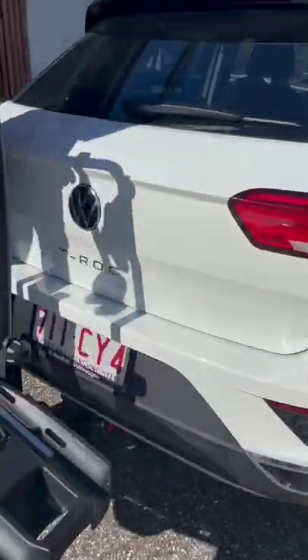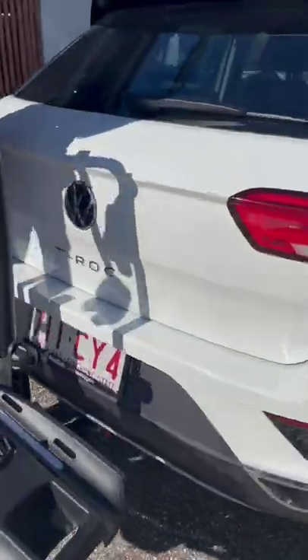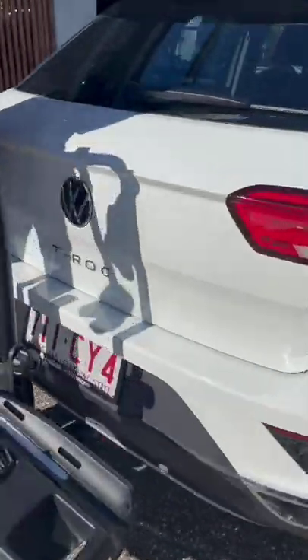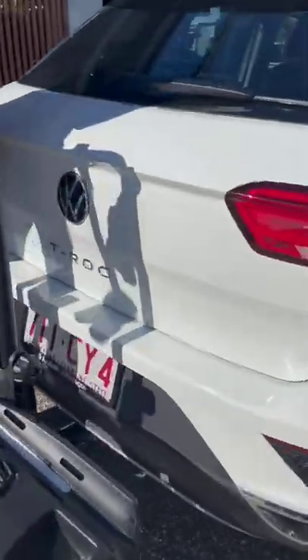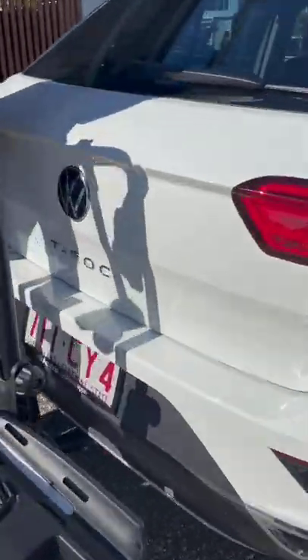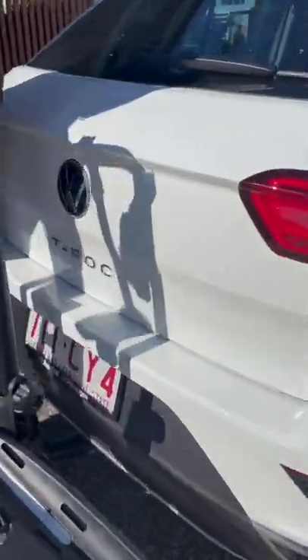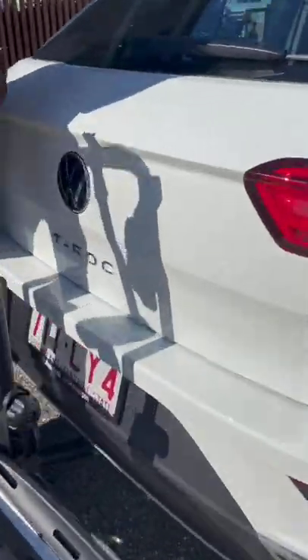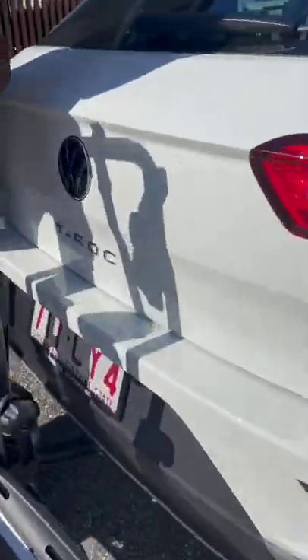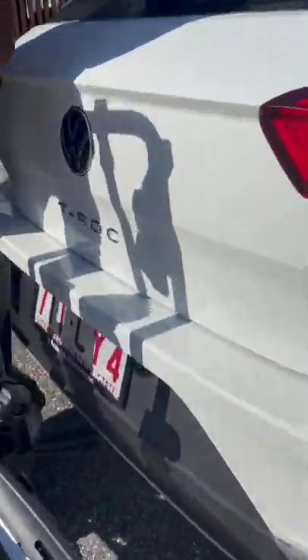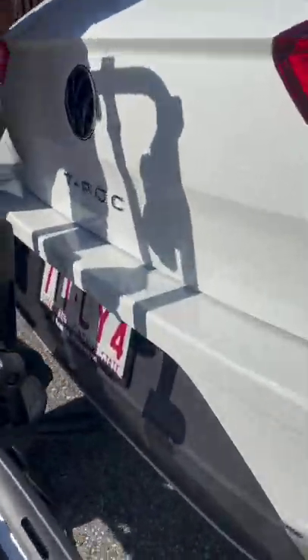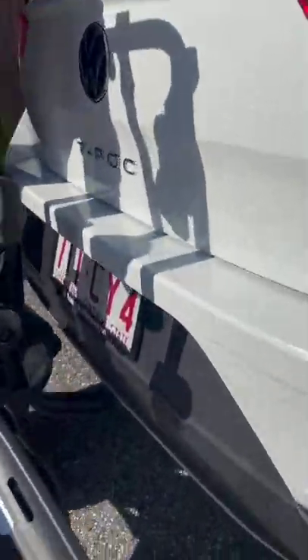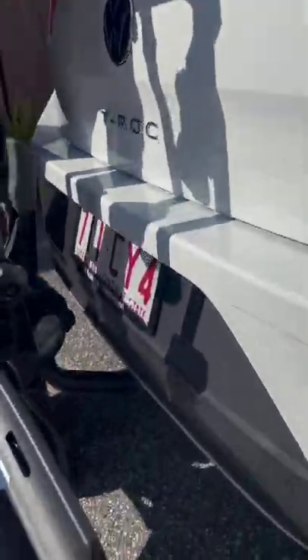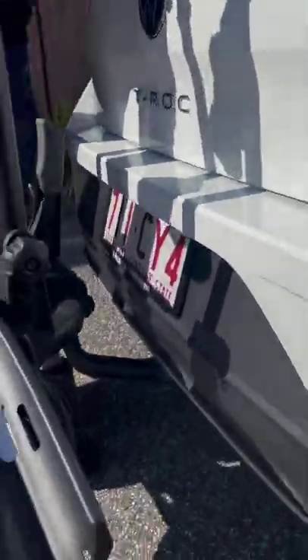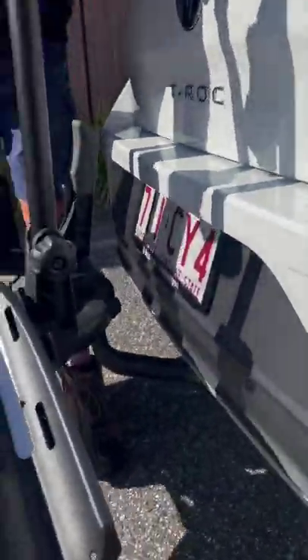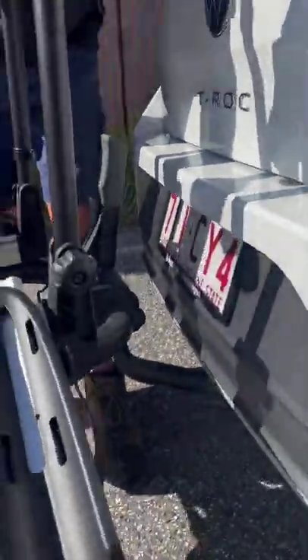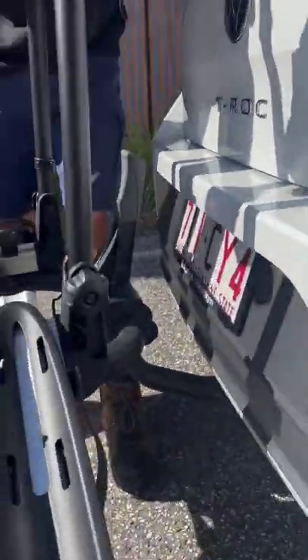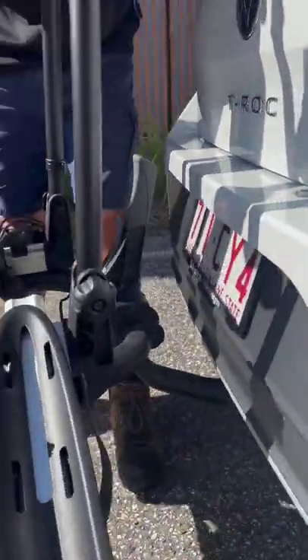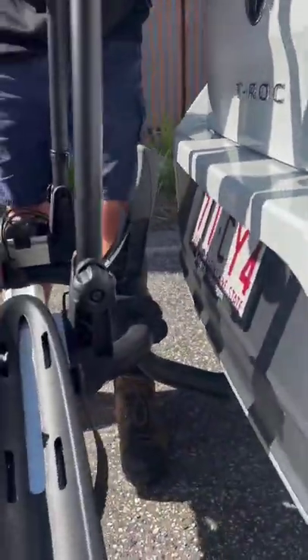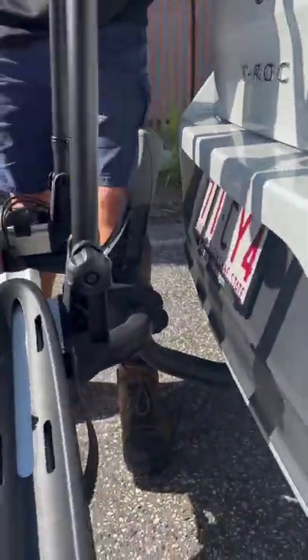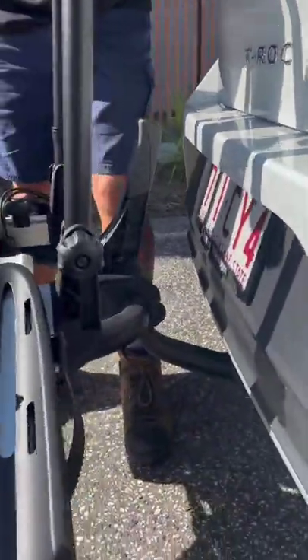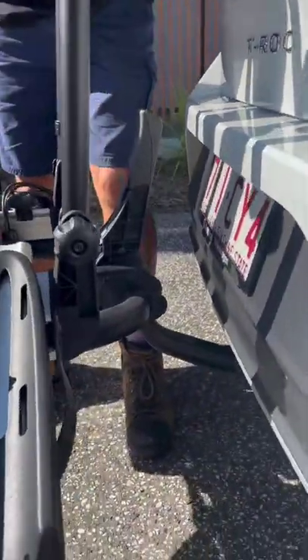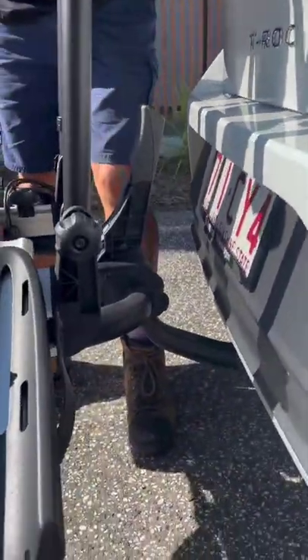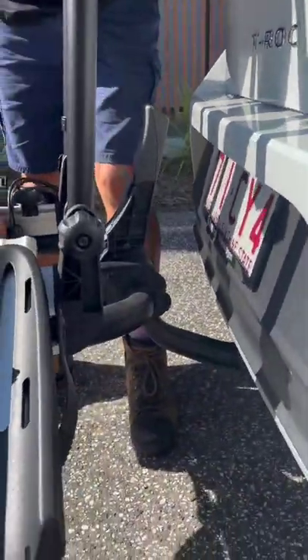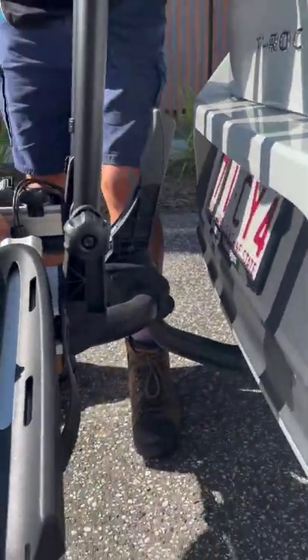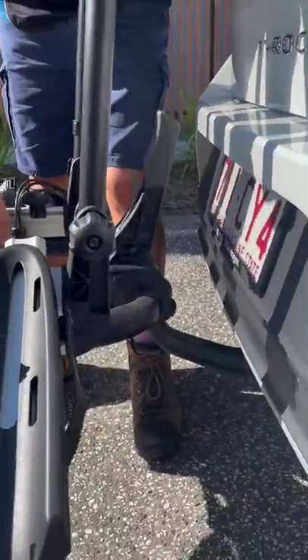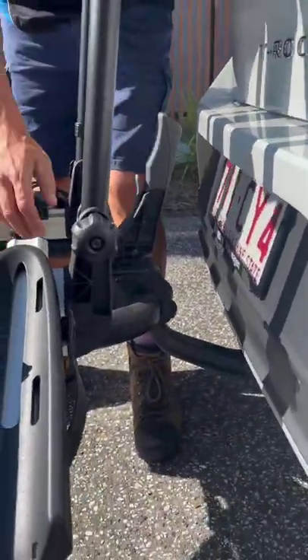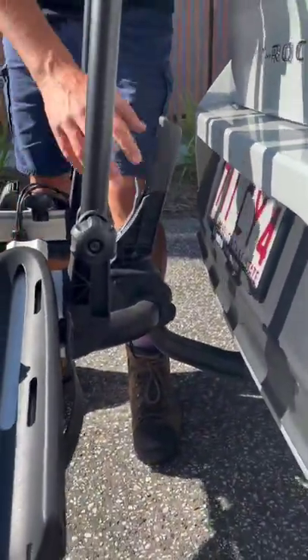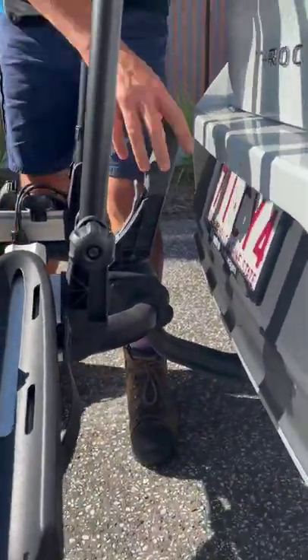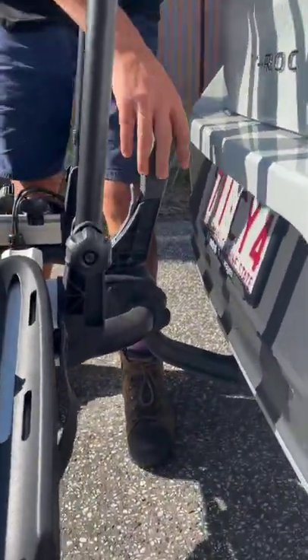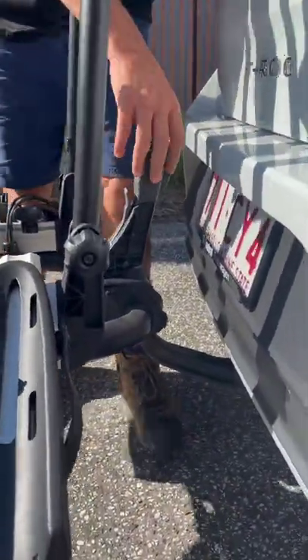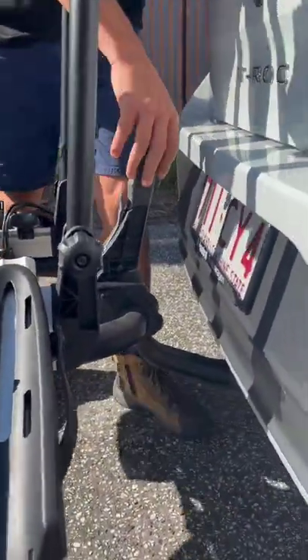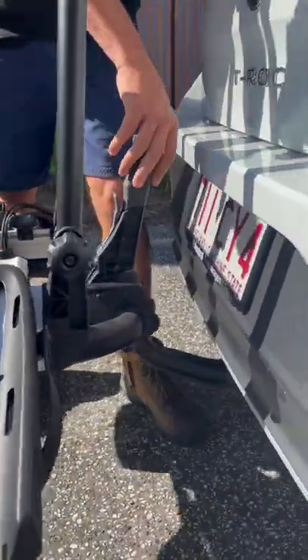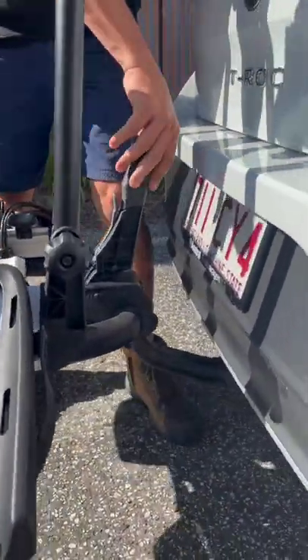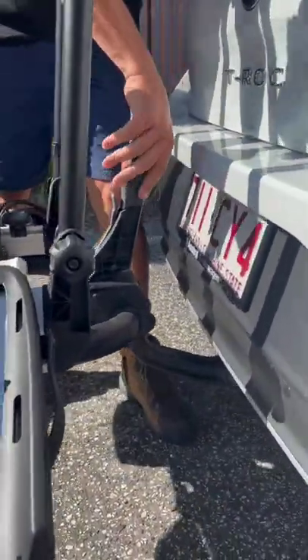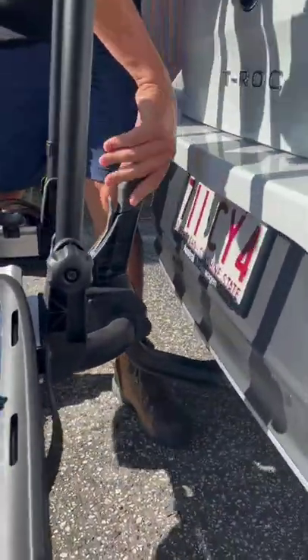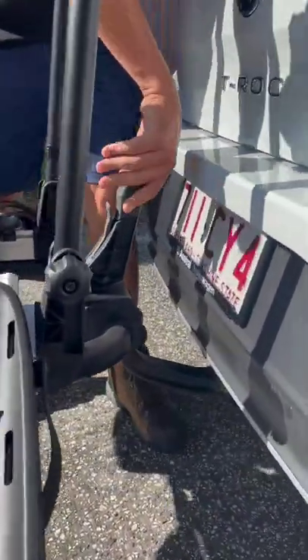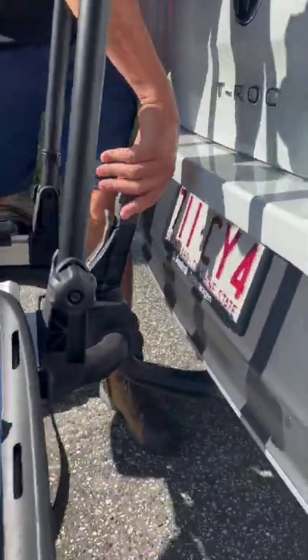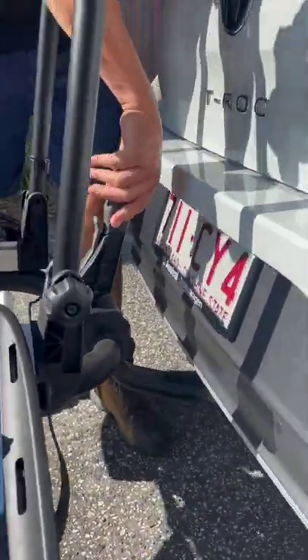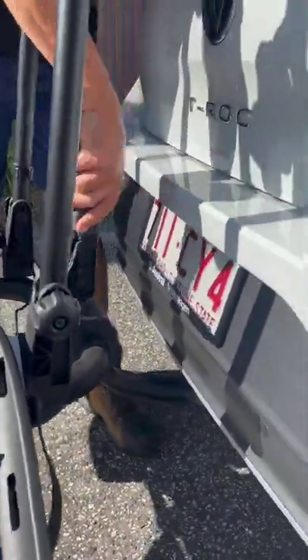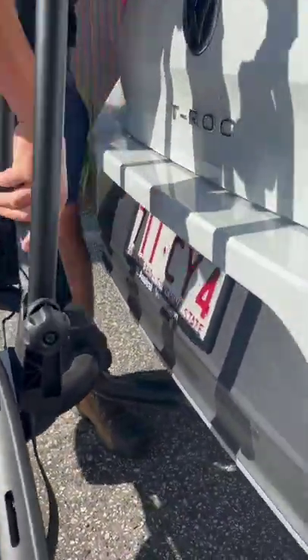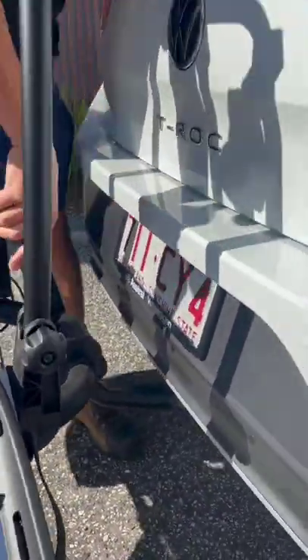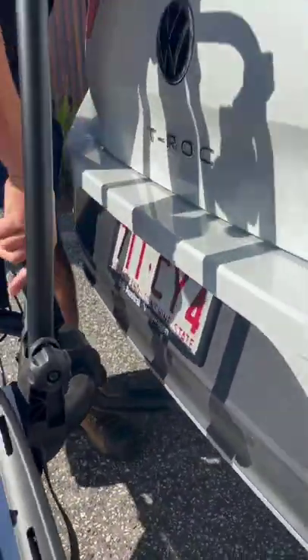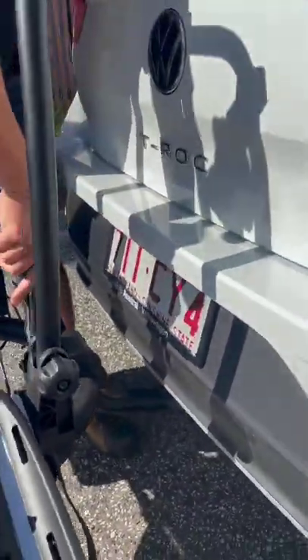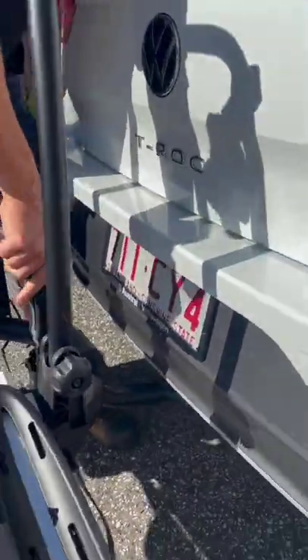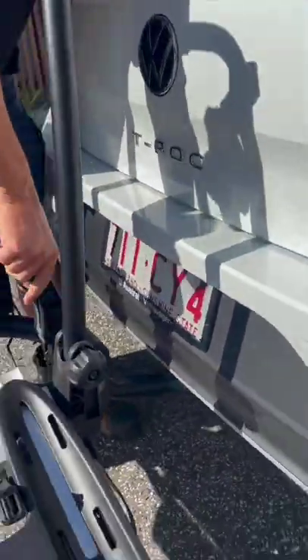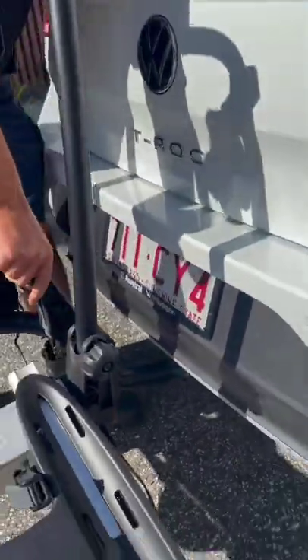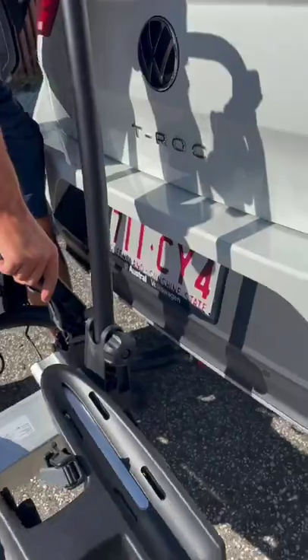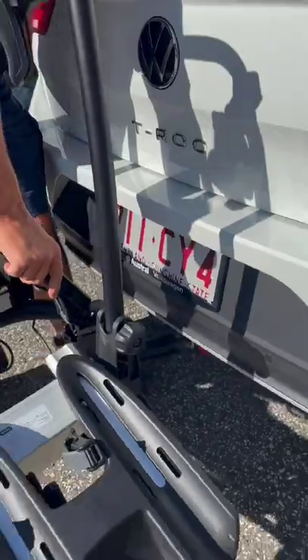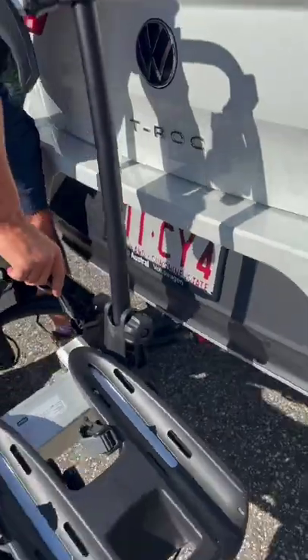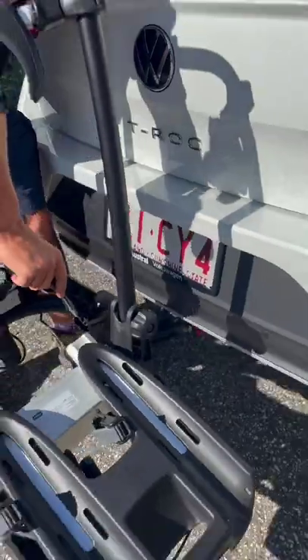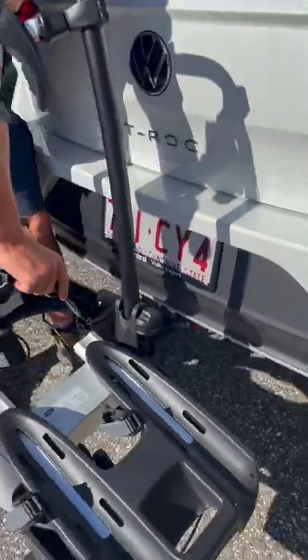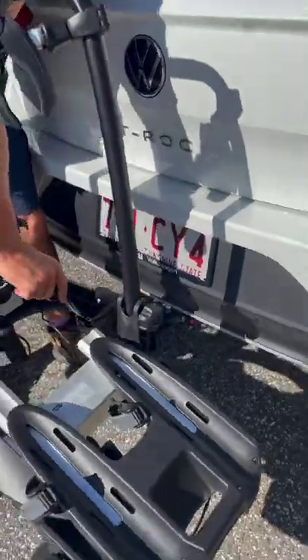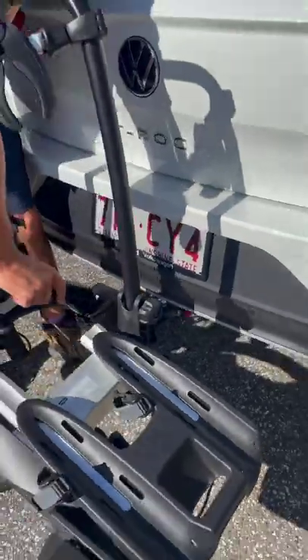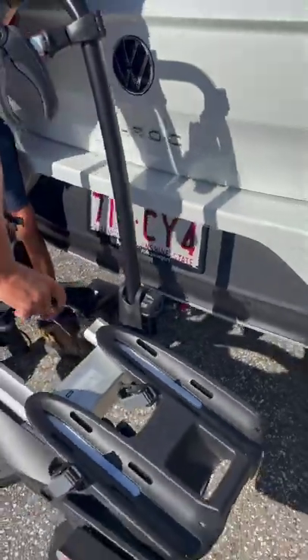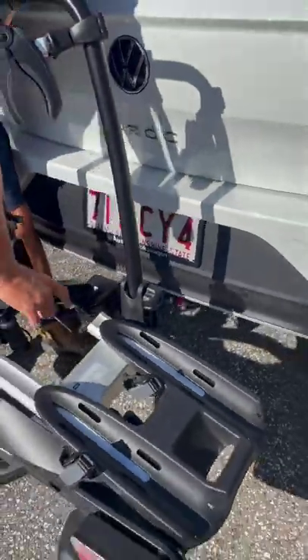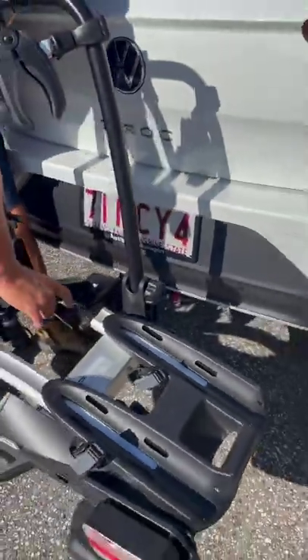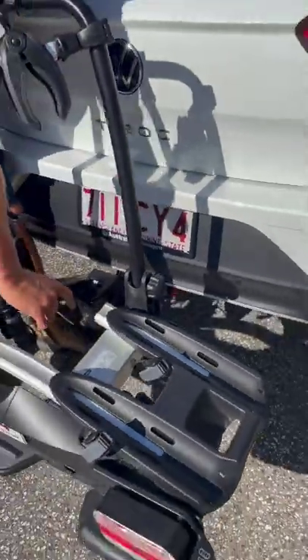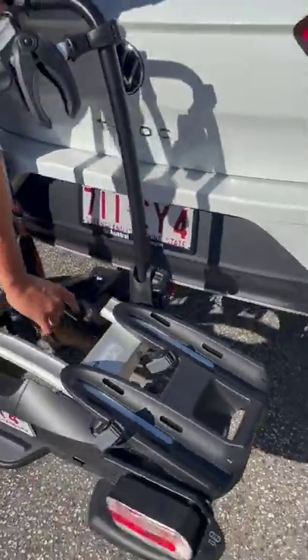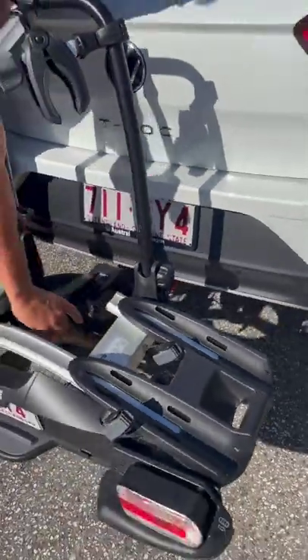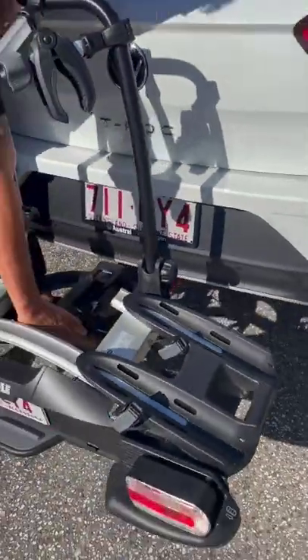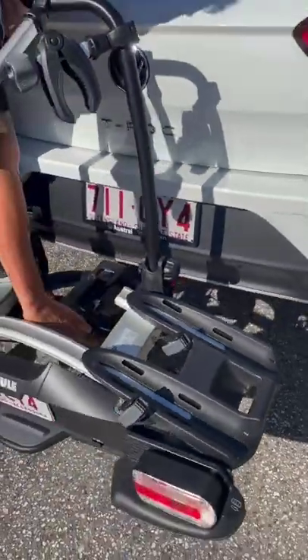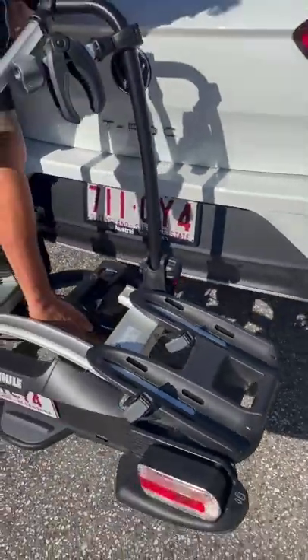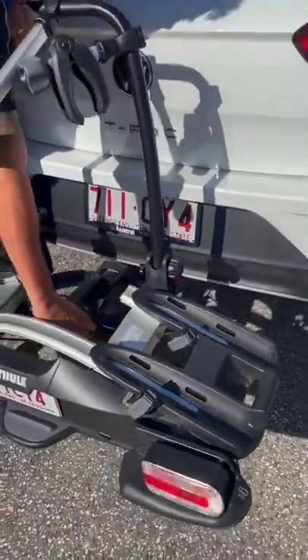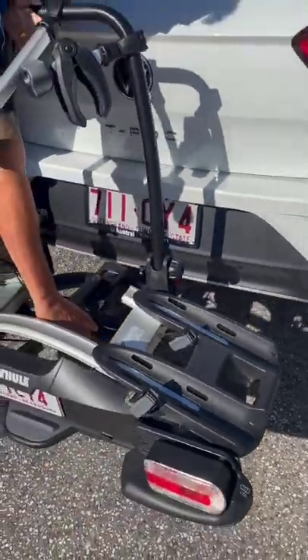As you can see it sits right on top and then with a 30 kilo down weight pushes down.